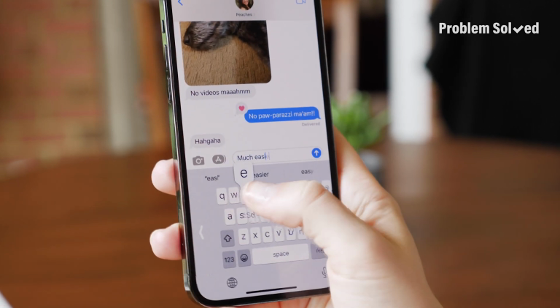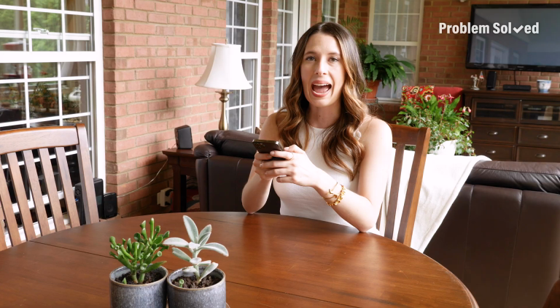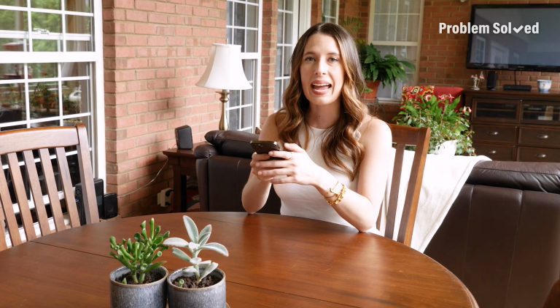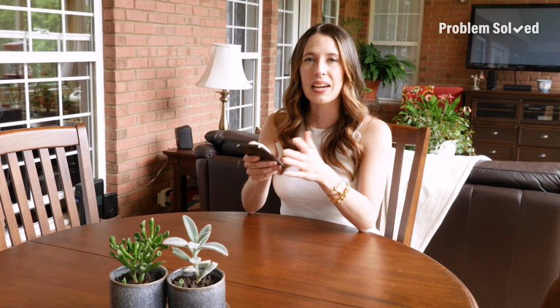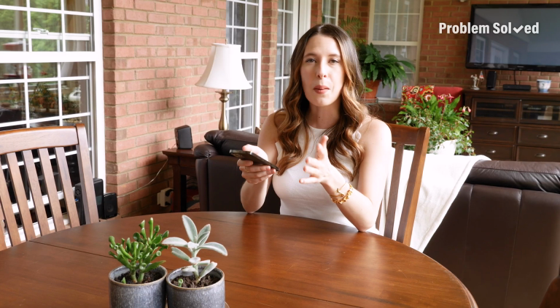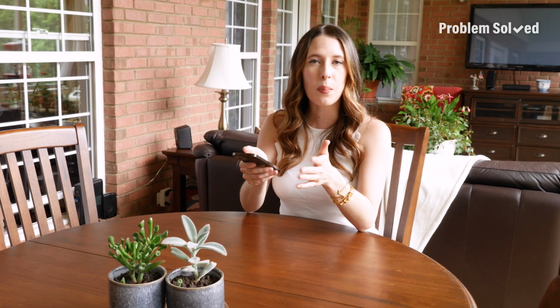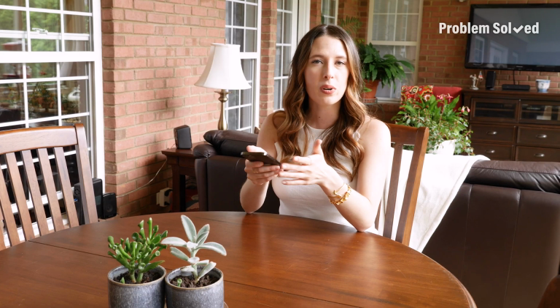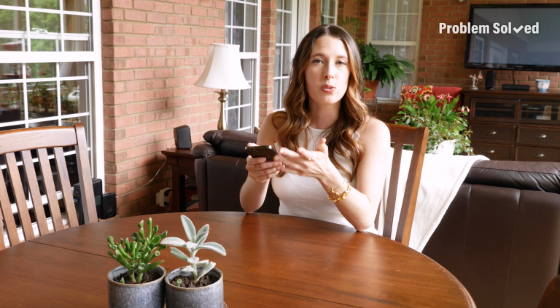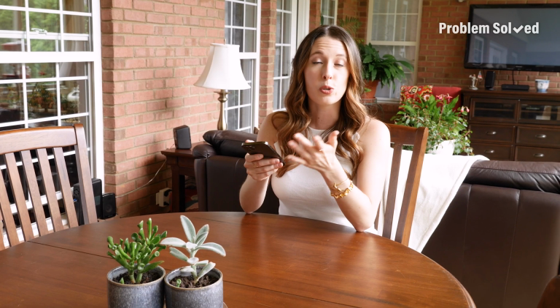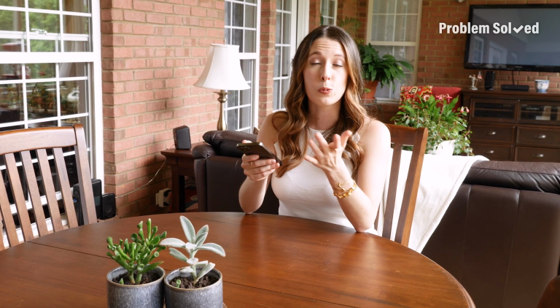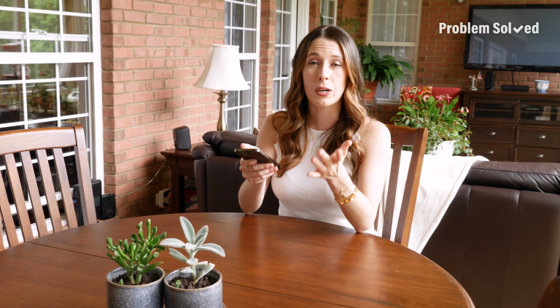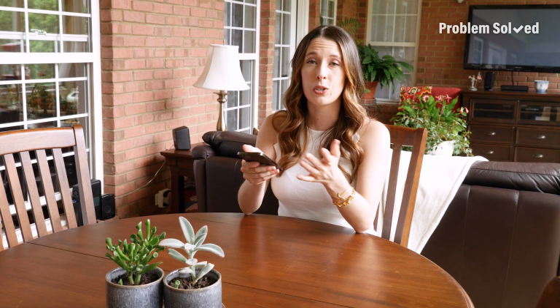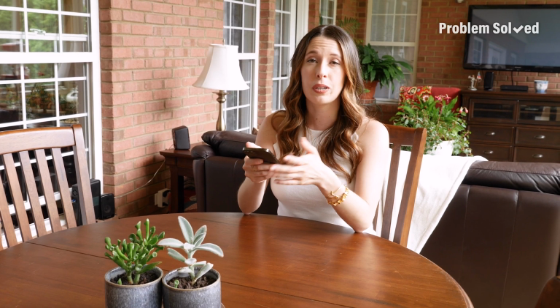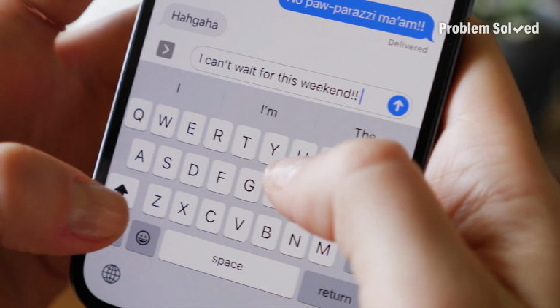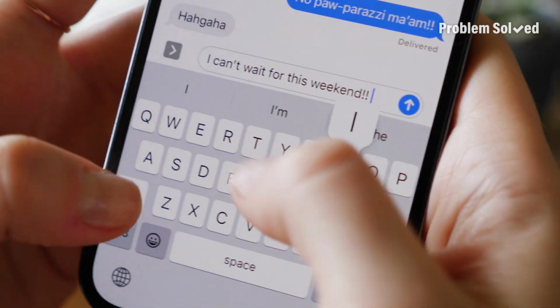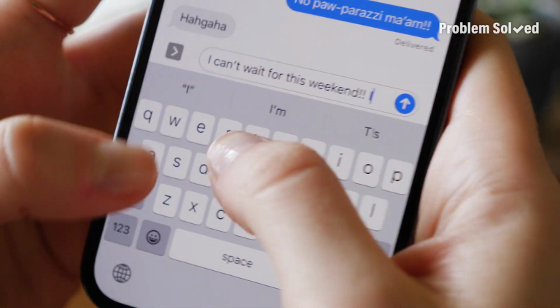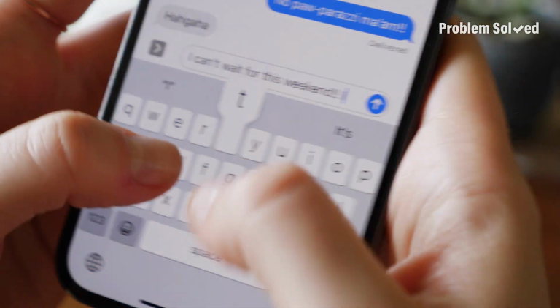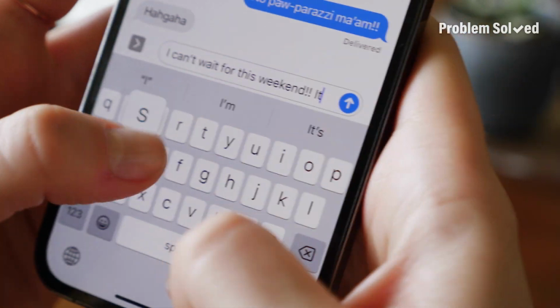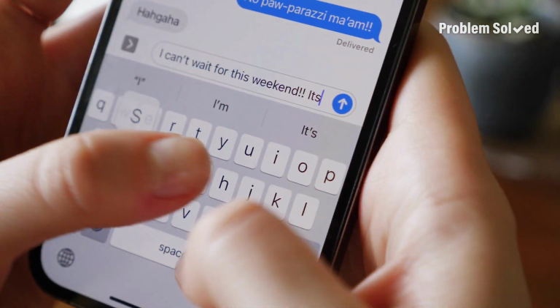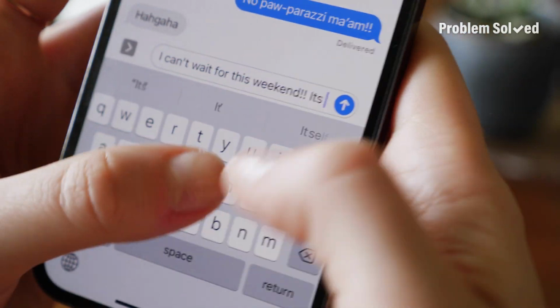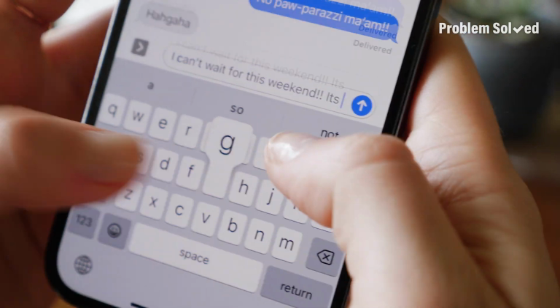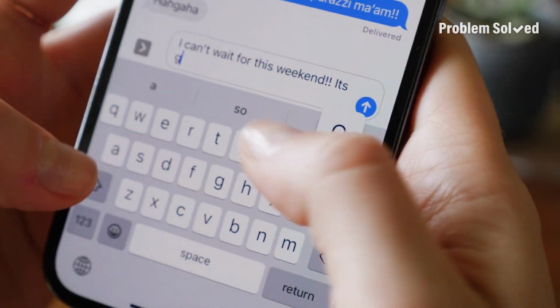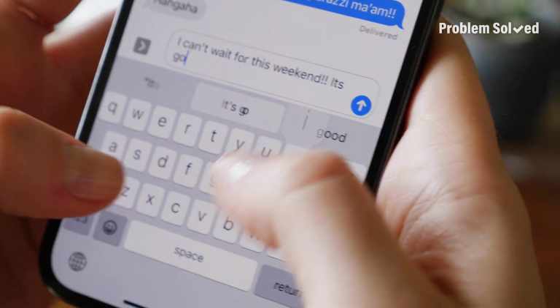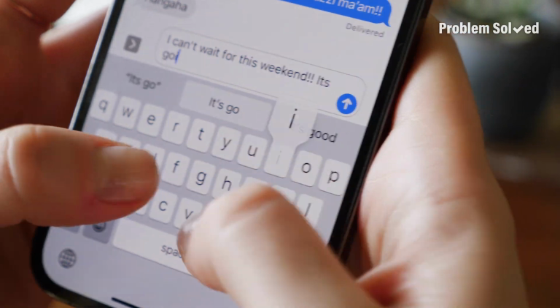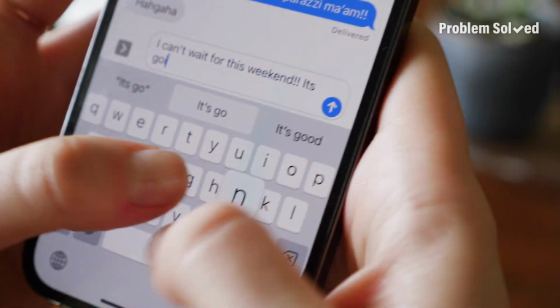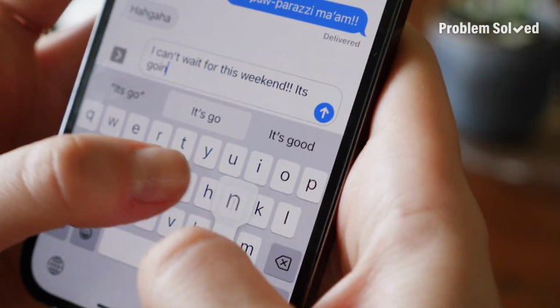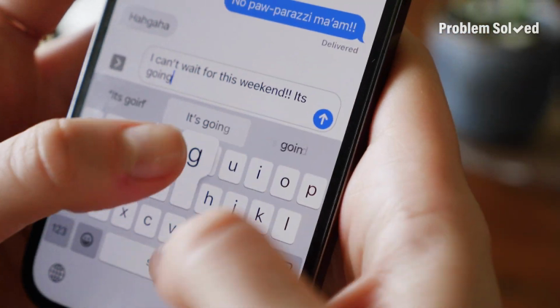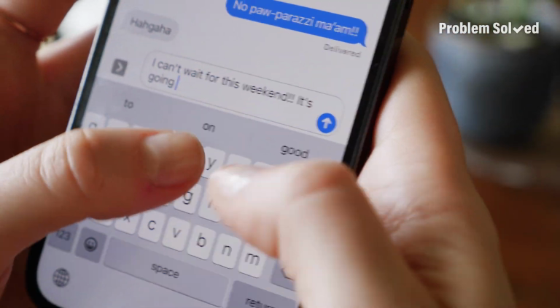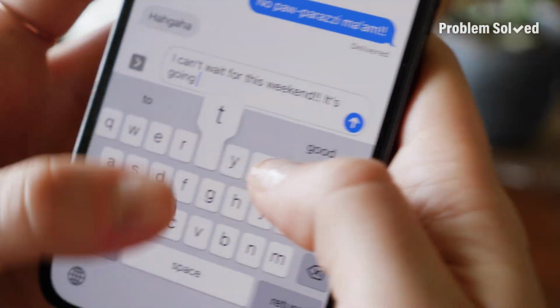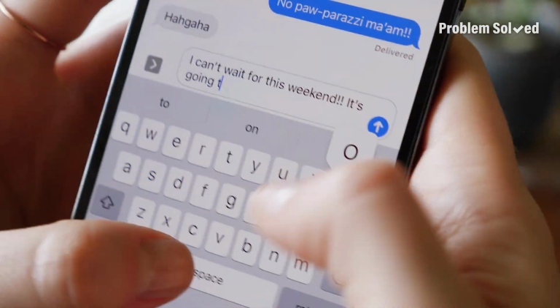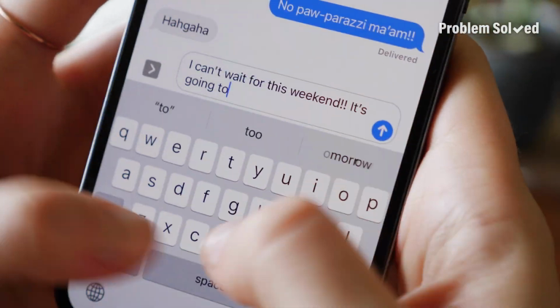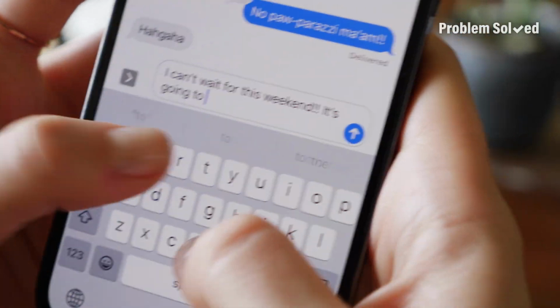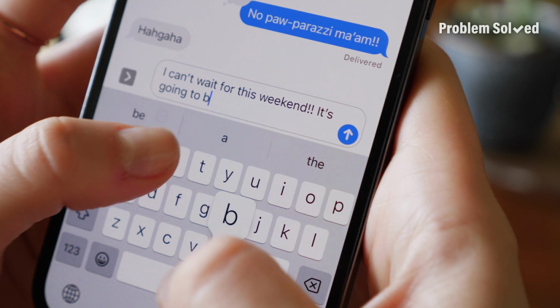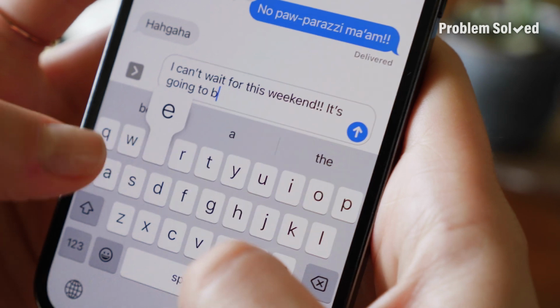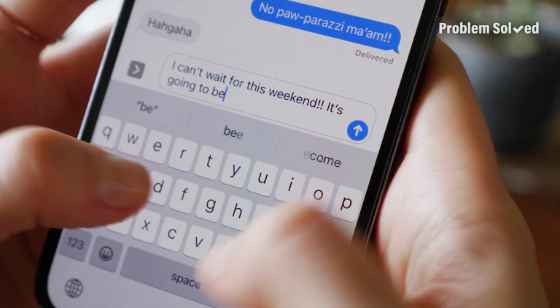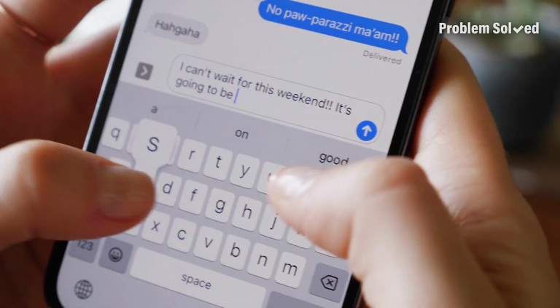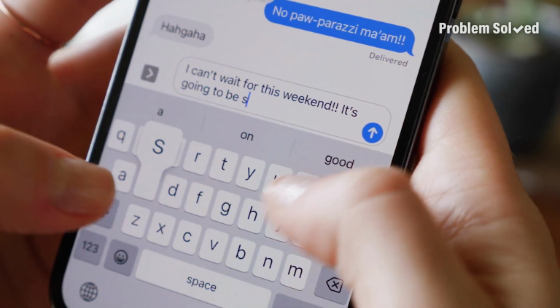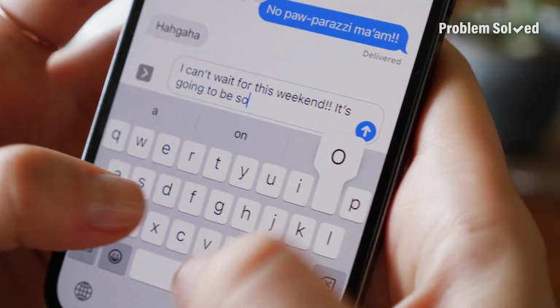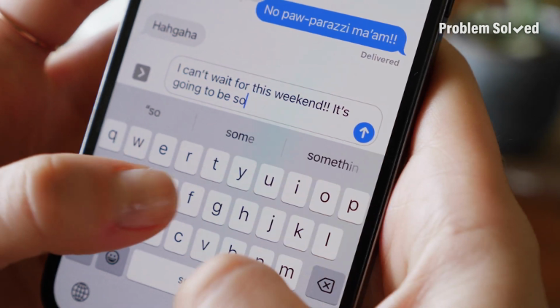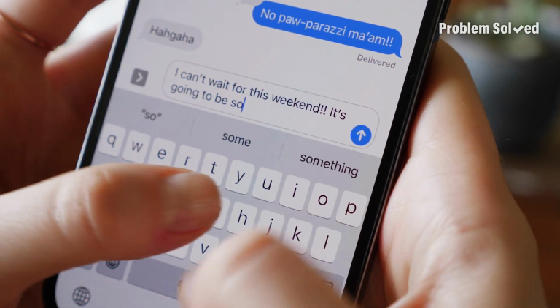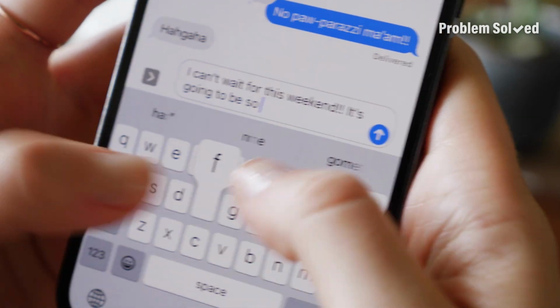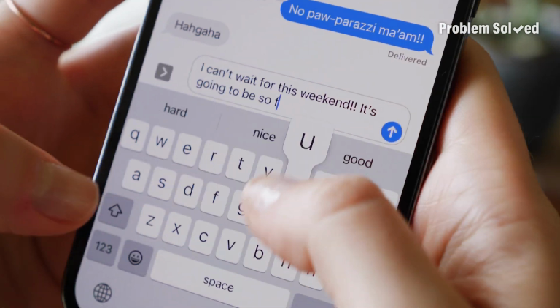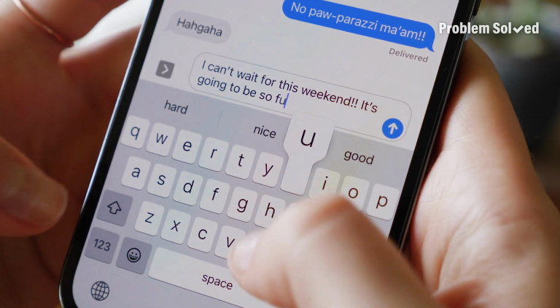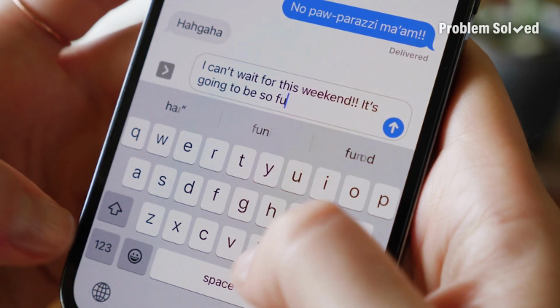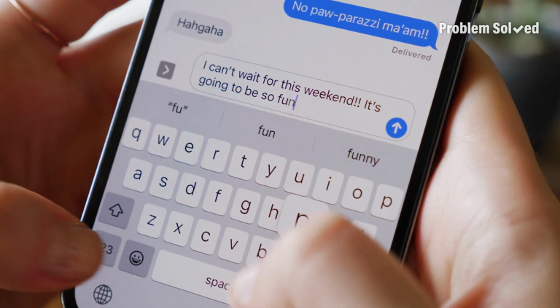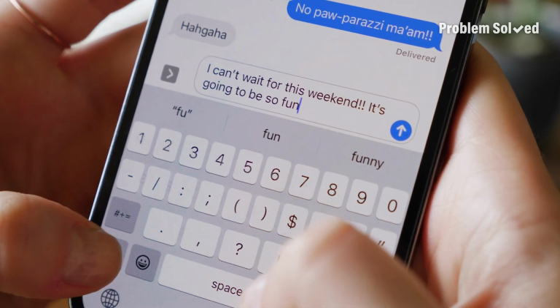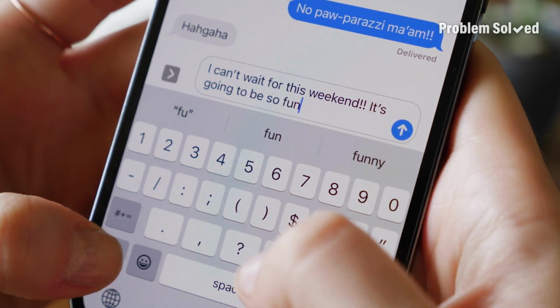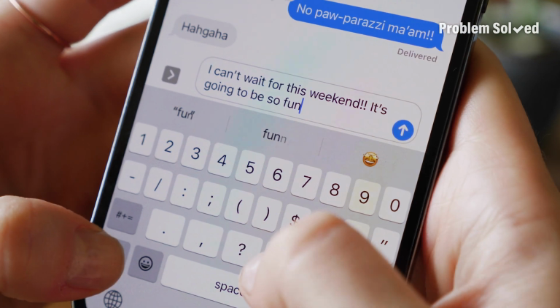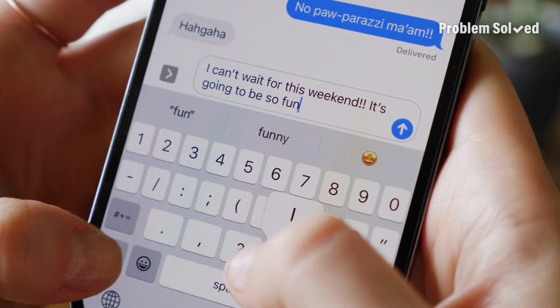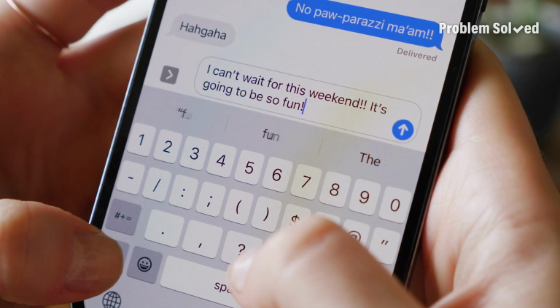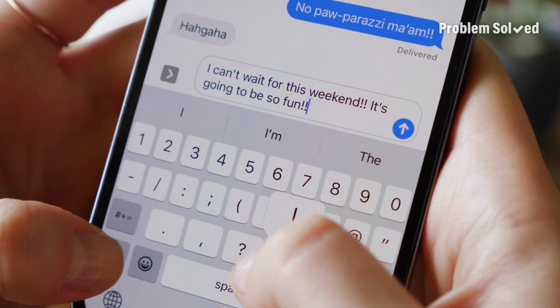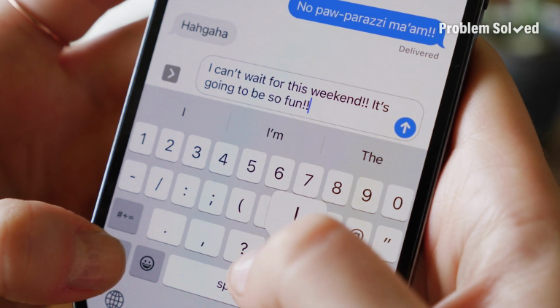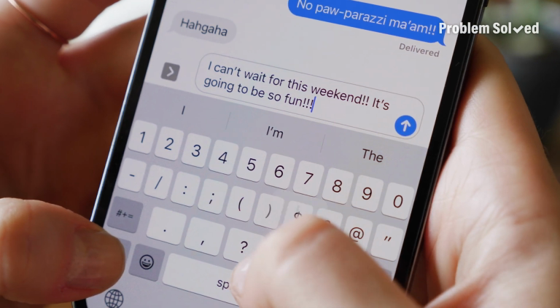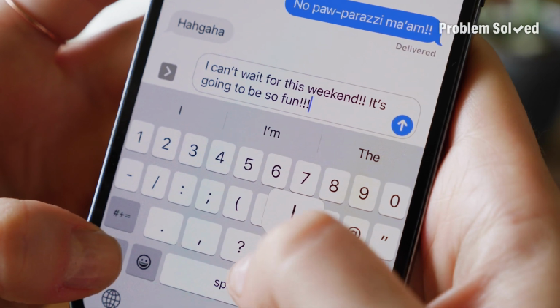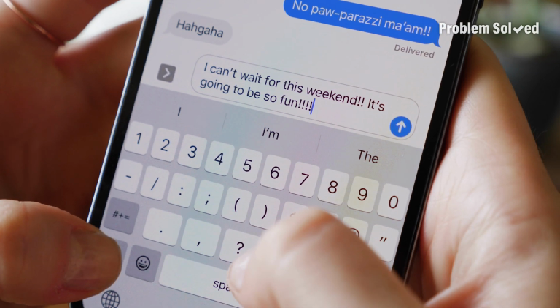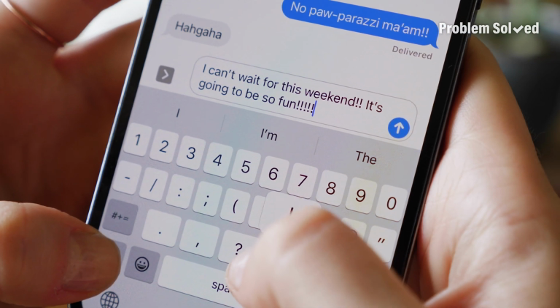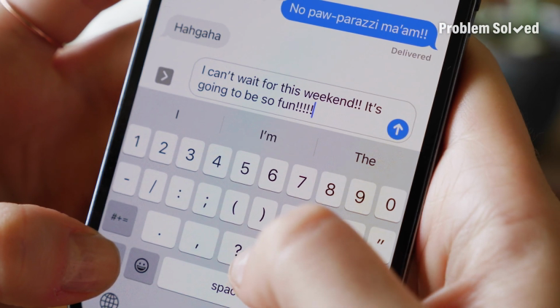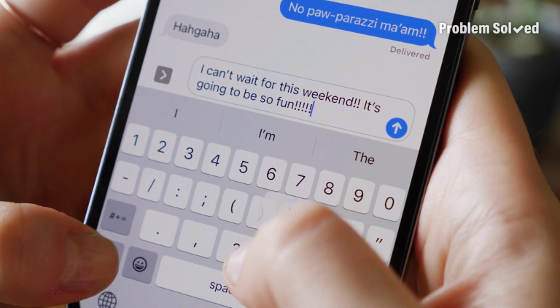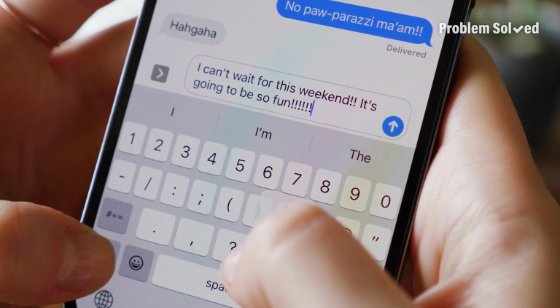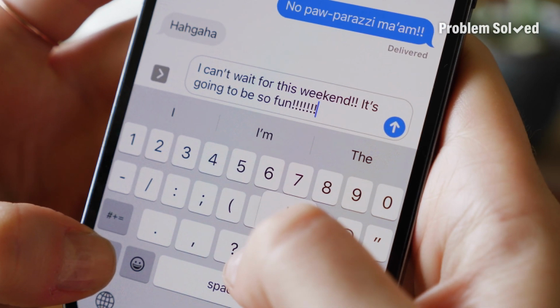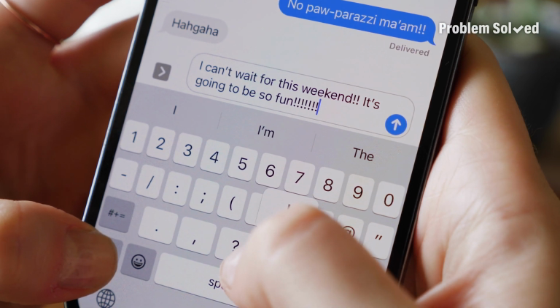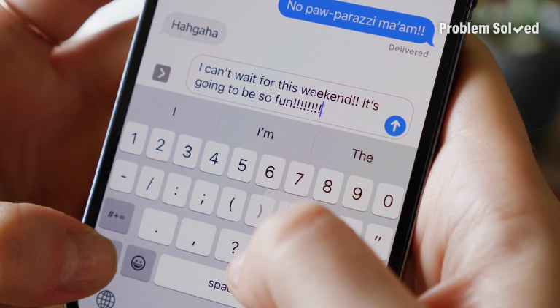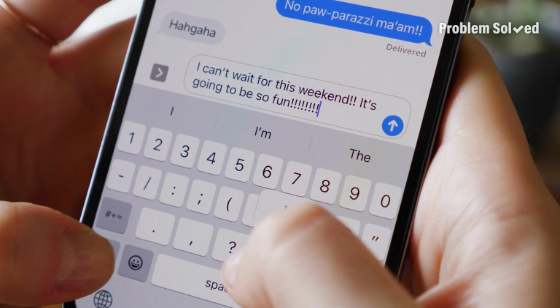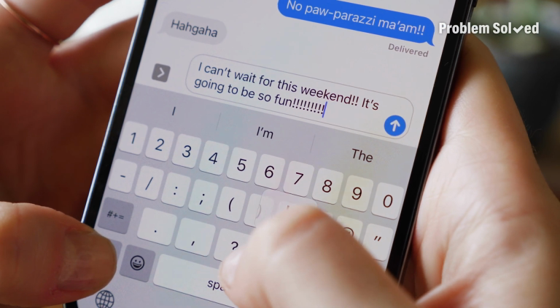Add numbers or special characters even faster just by holding down the keyboard, selecting what you need, and then letting go.